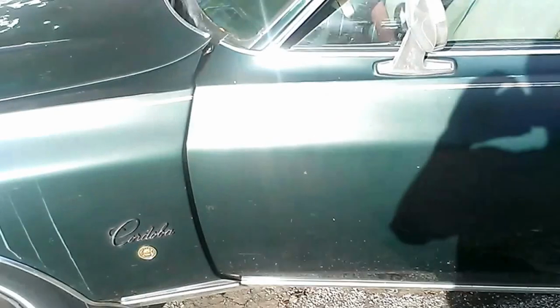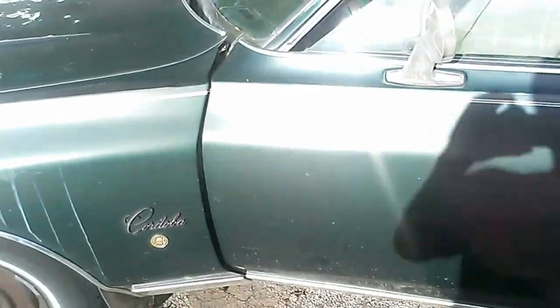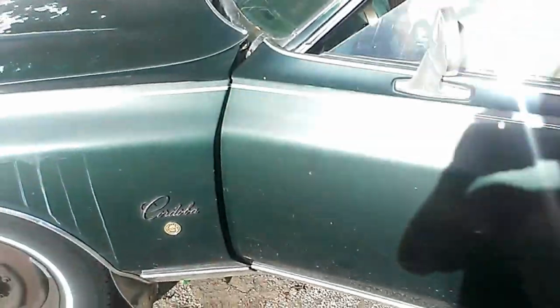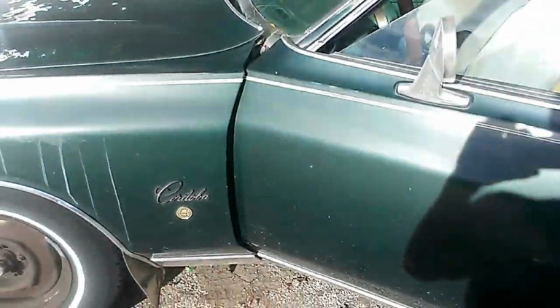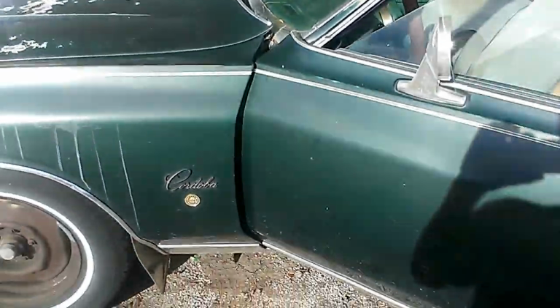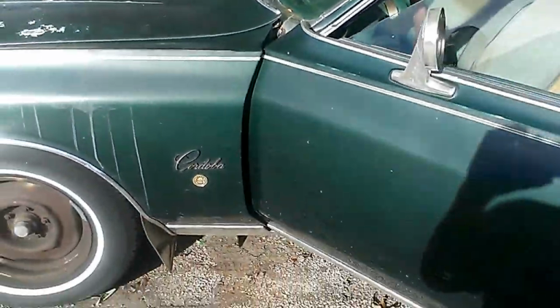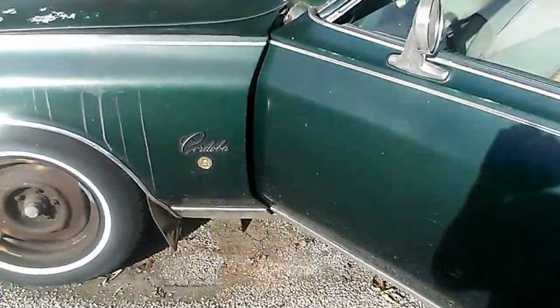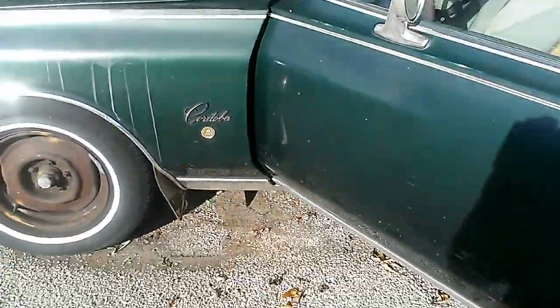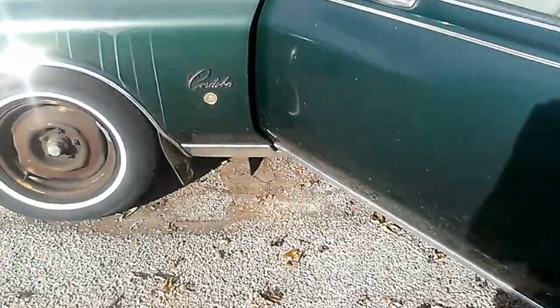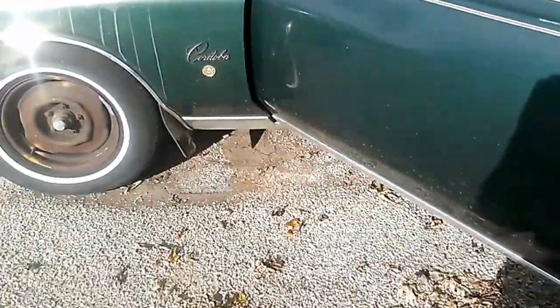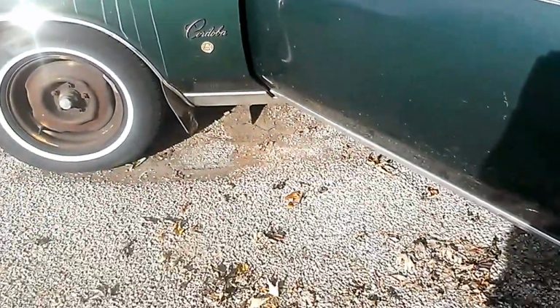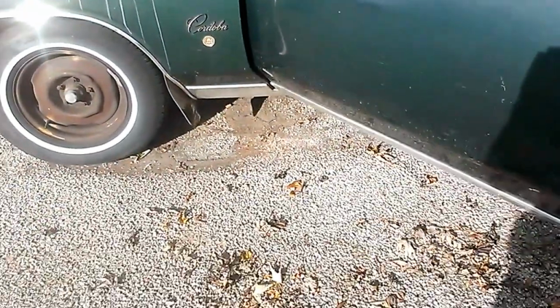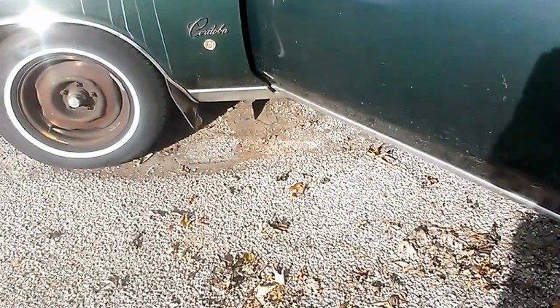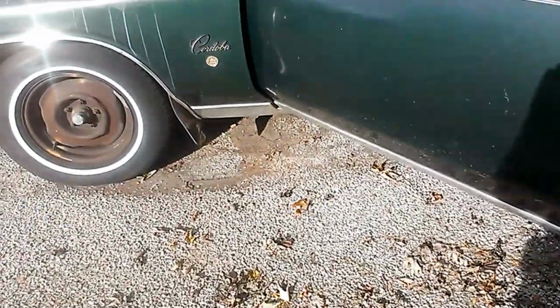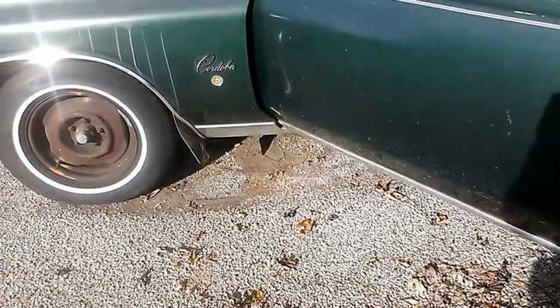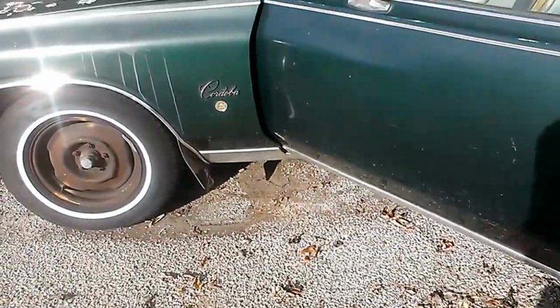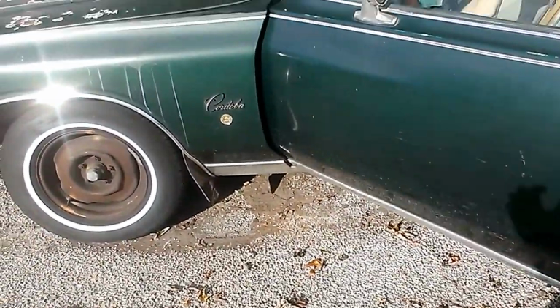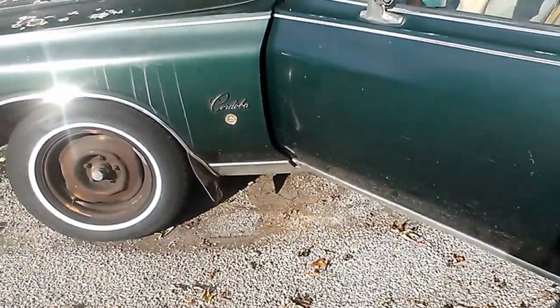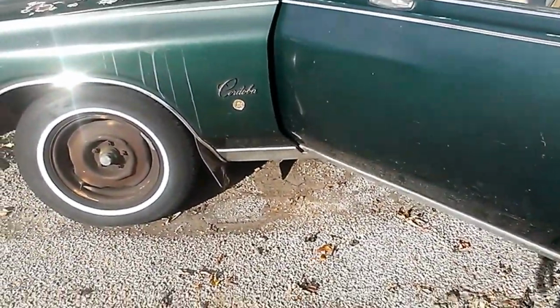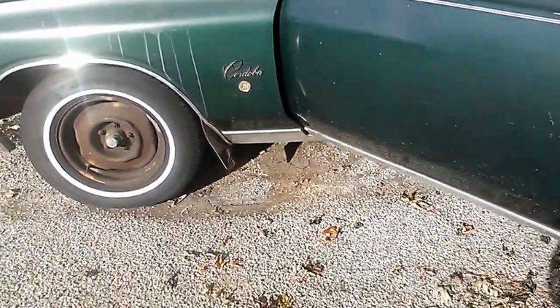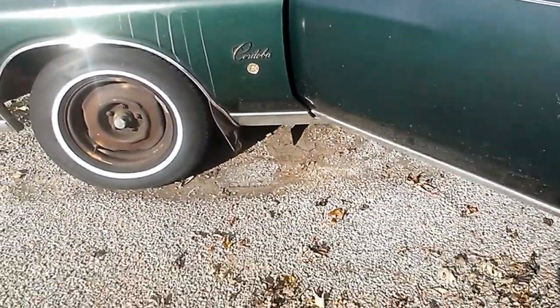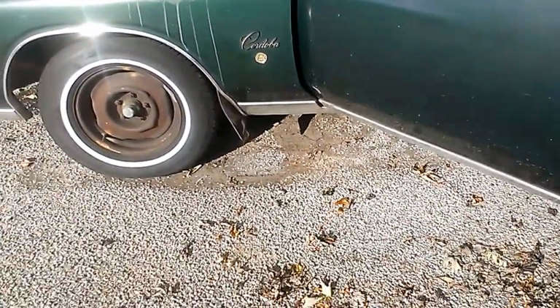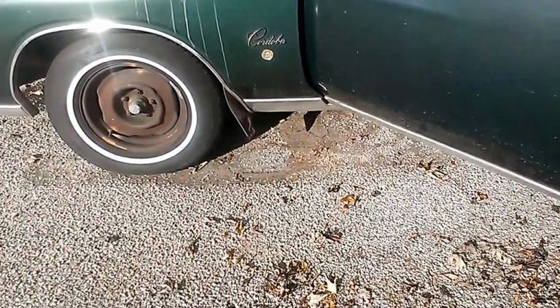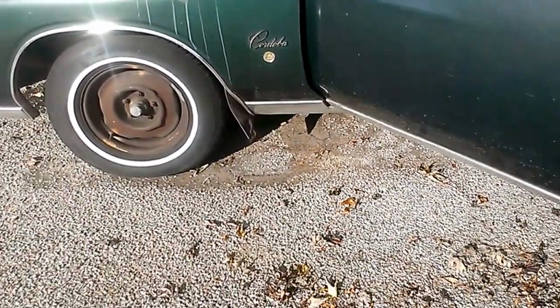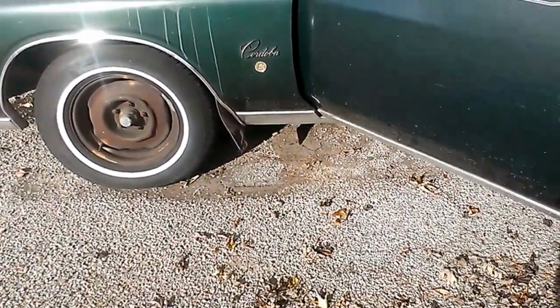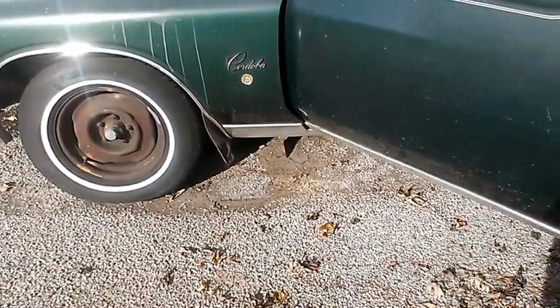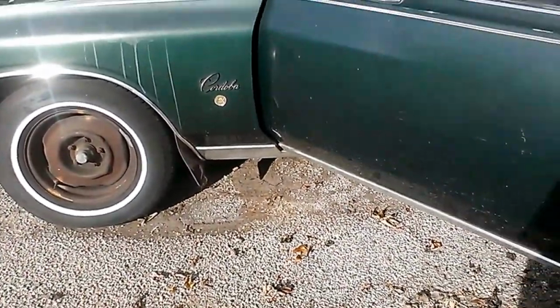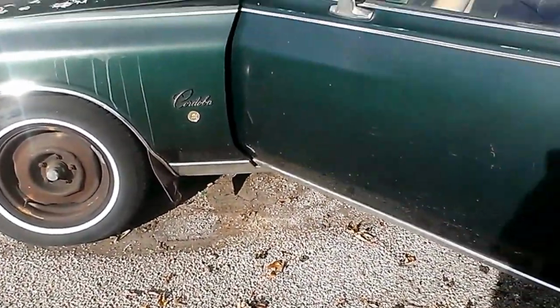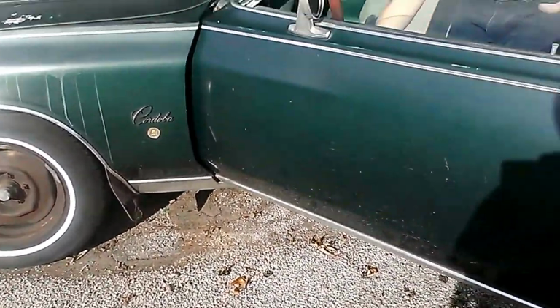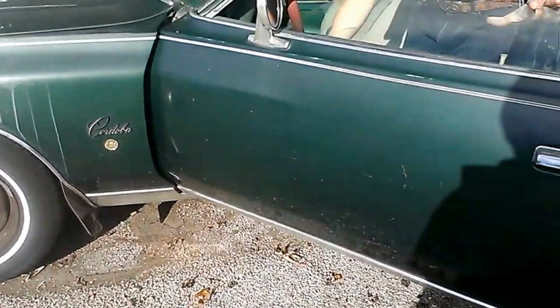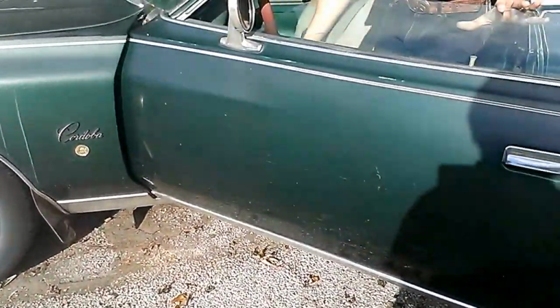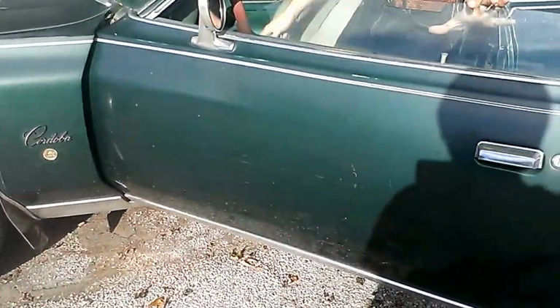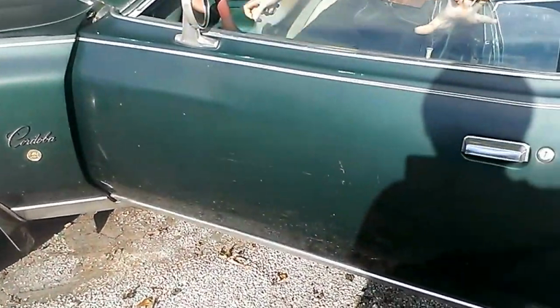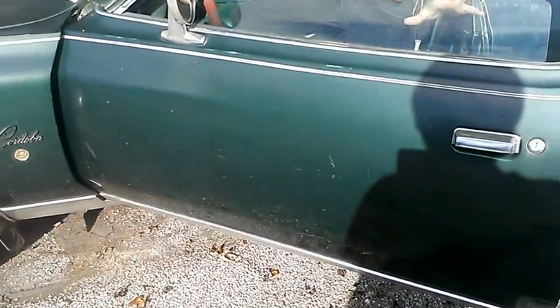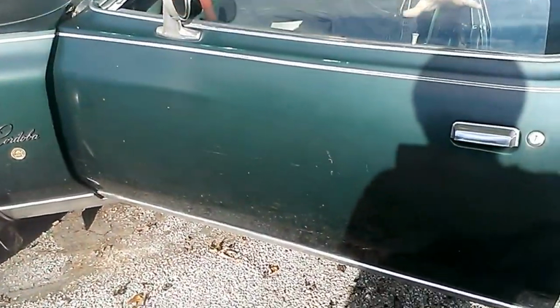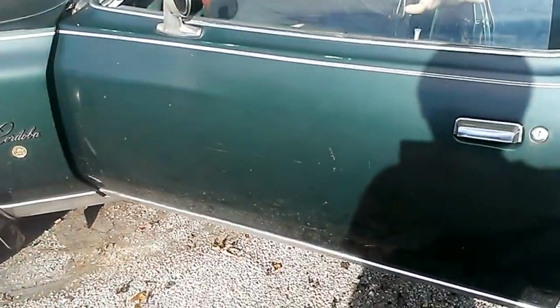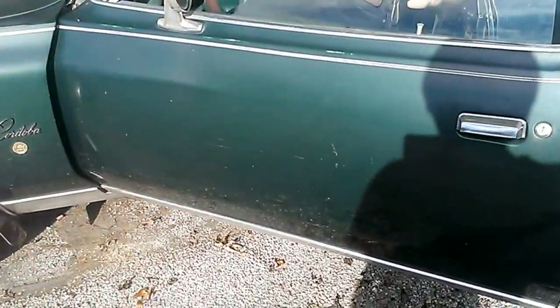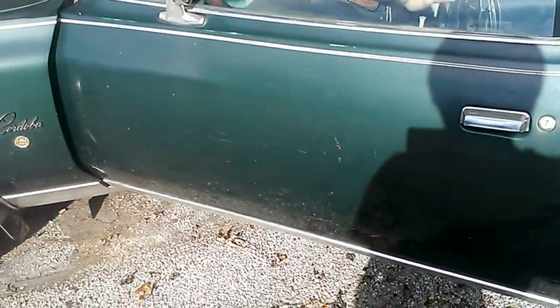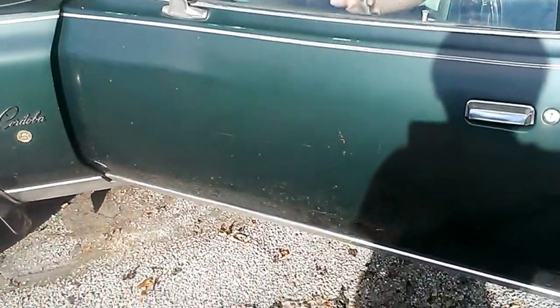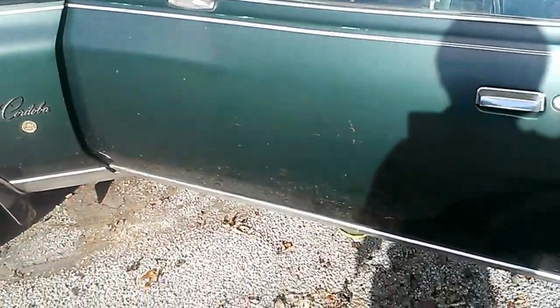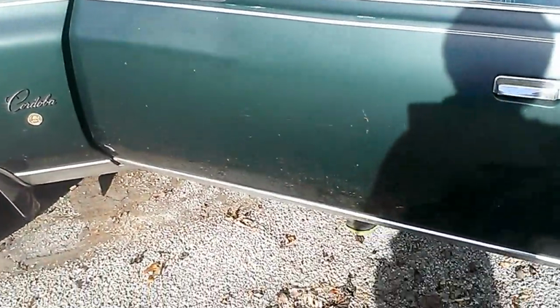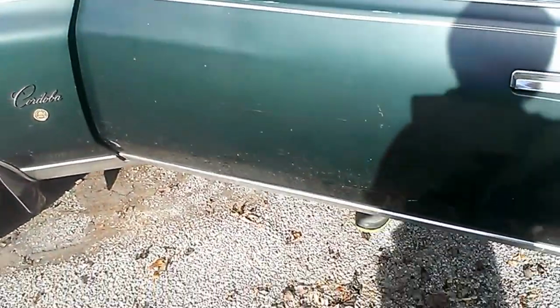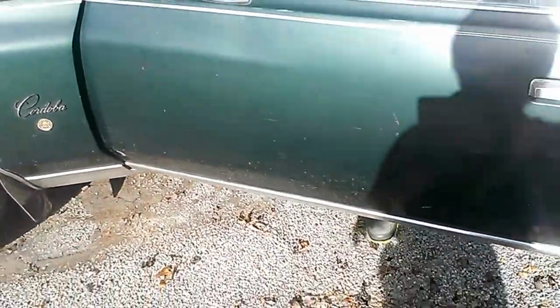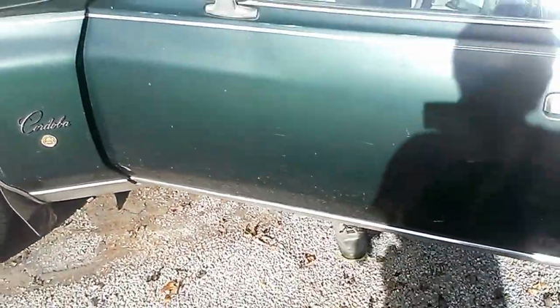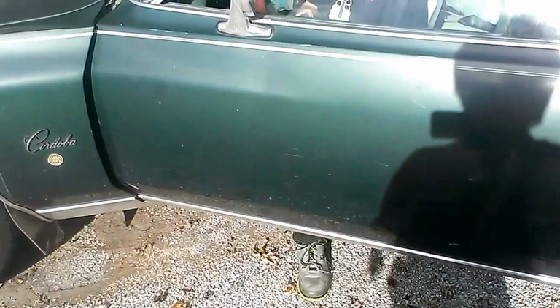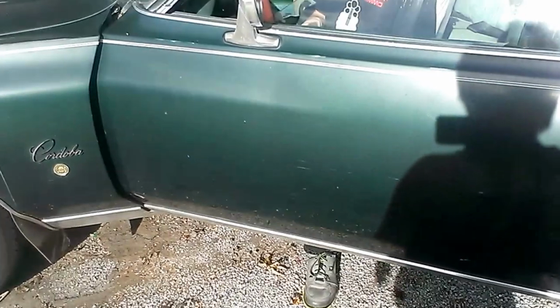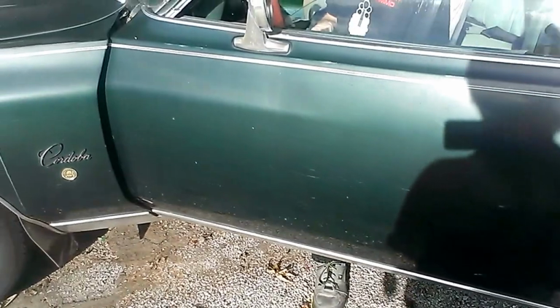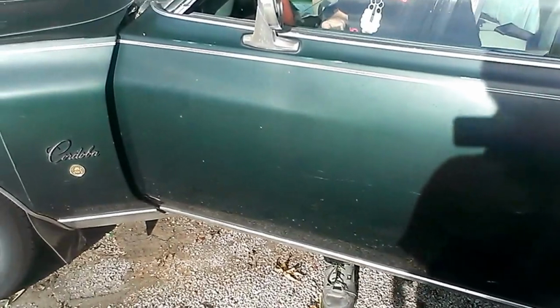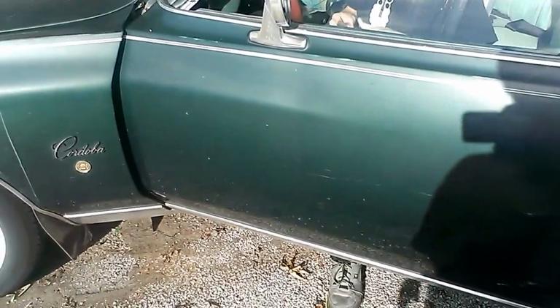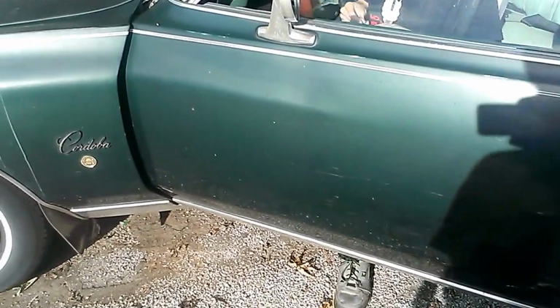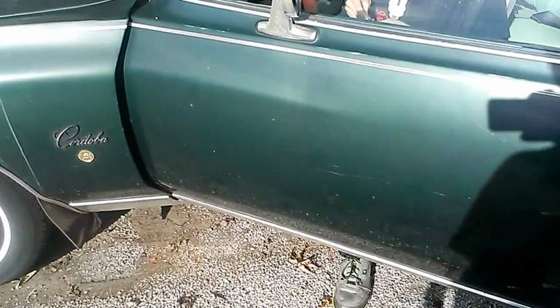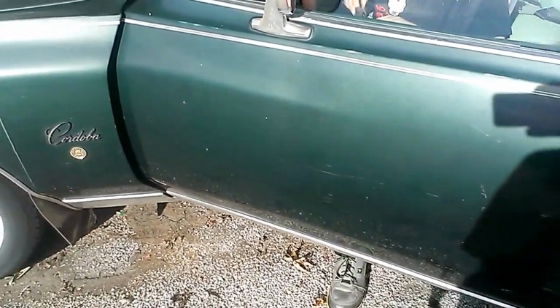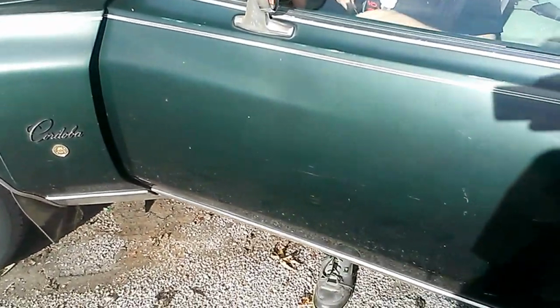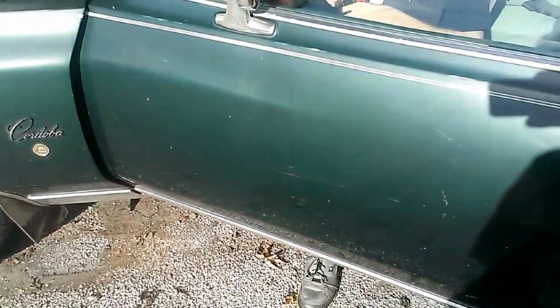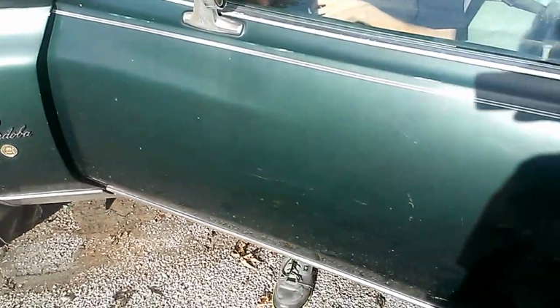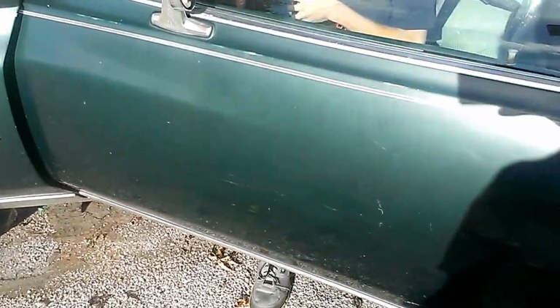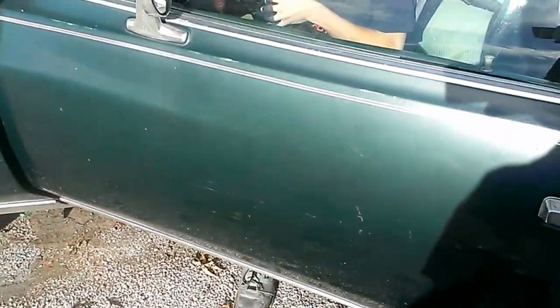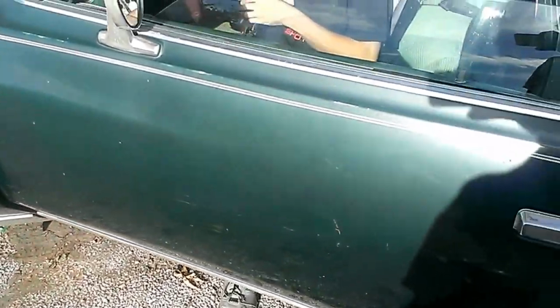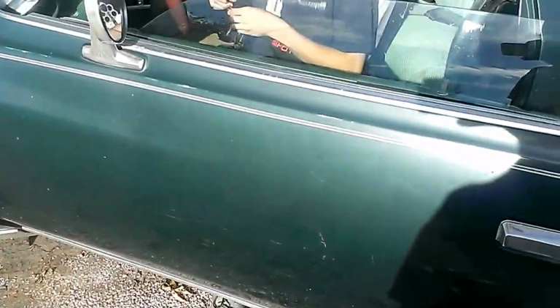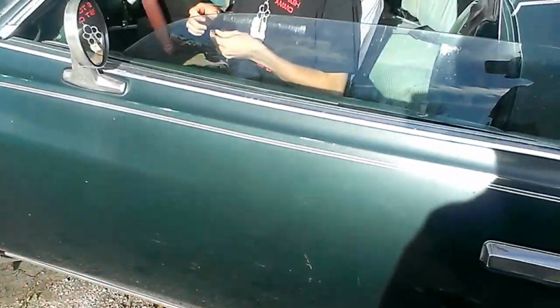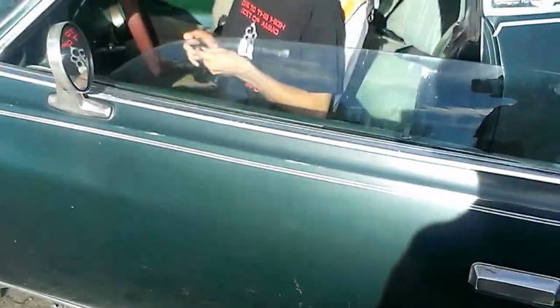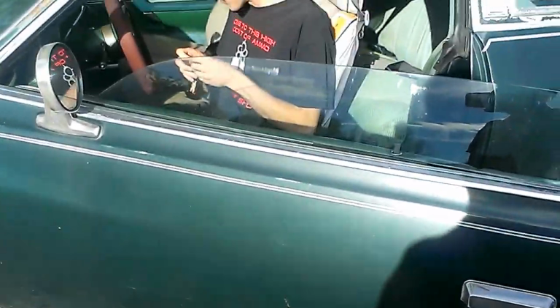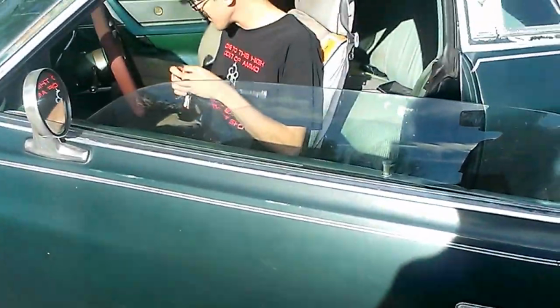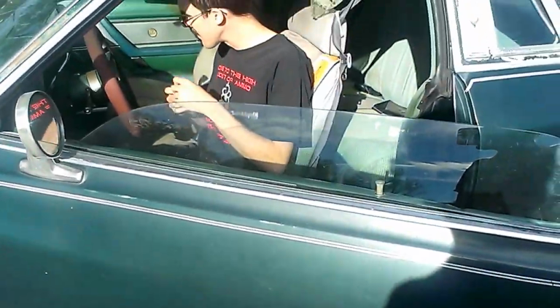All right, we're doing a fall cold start. That just sounds really yummy. 1978 Chrysler Cordoba.